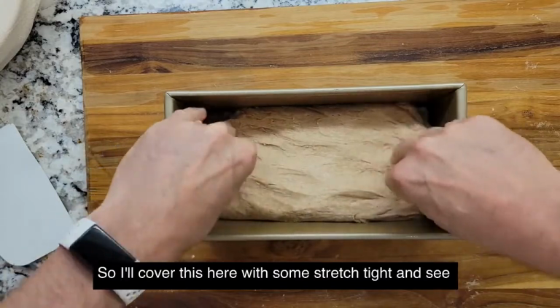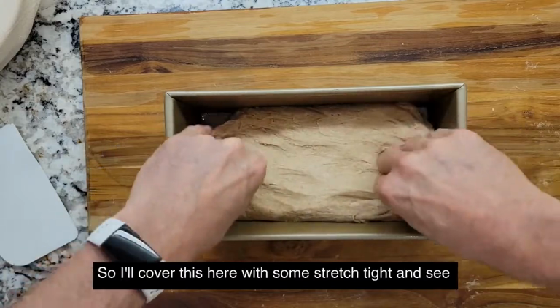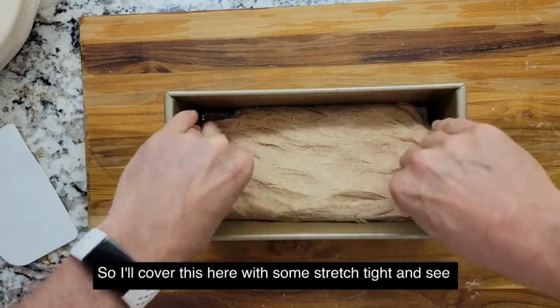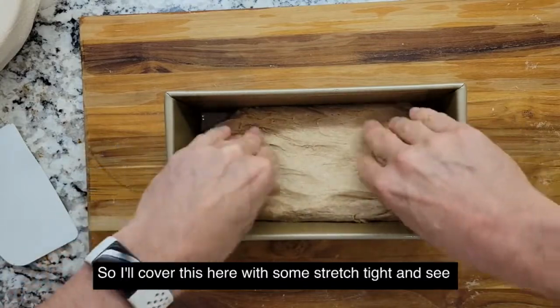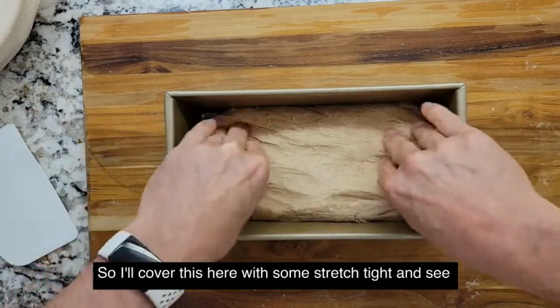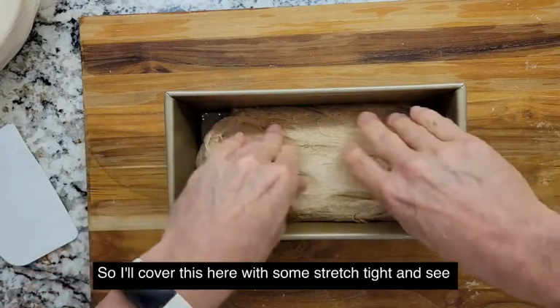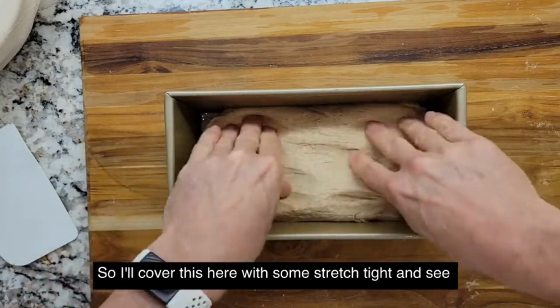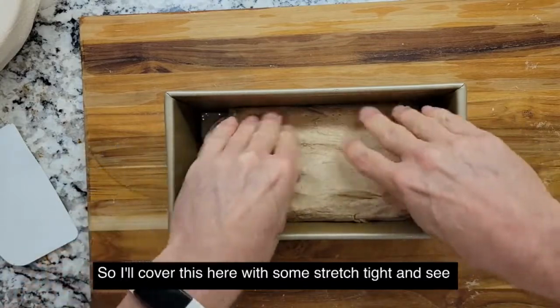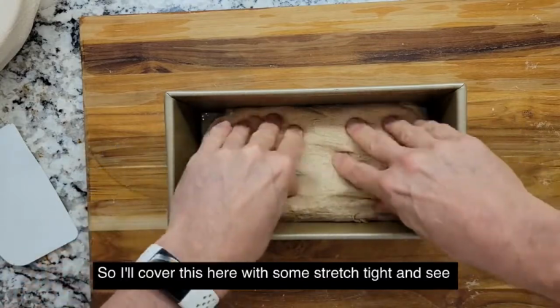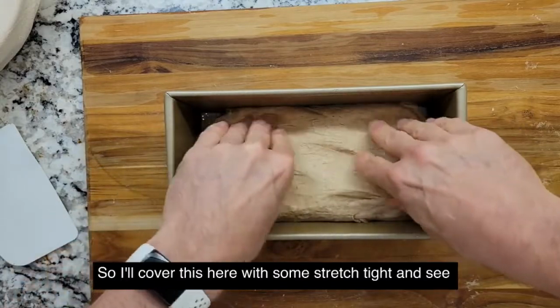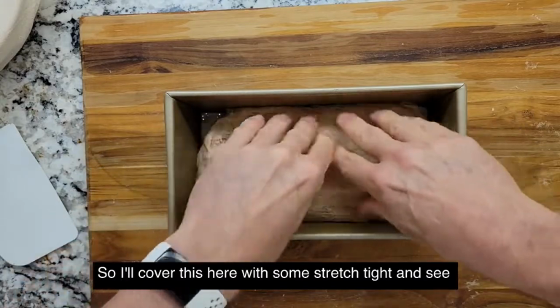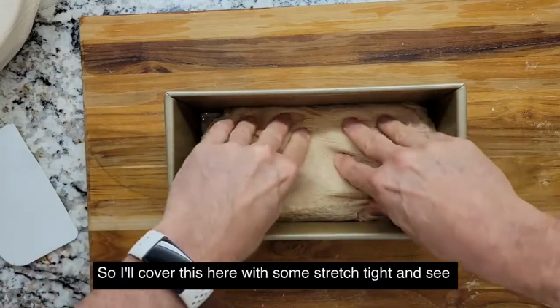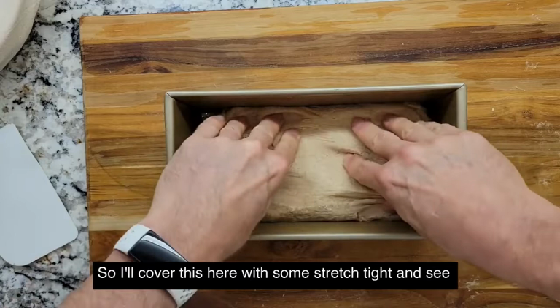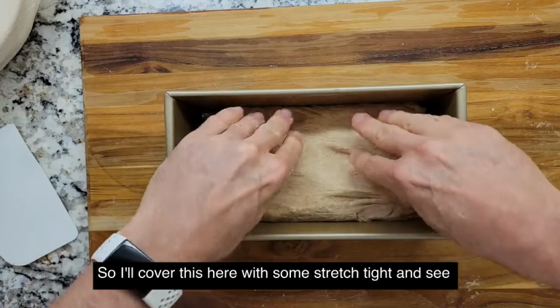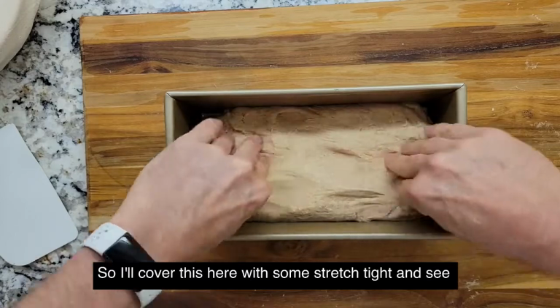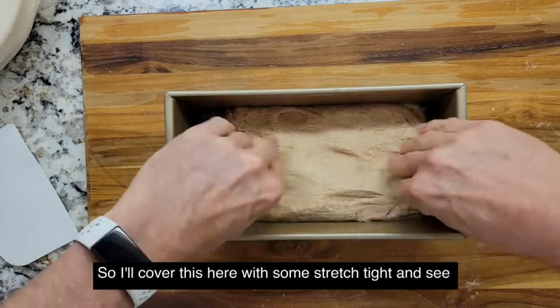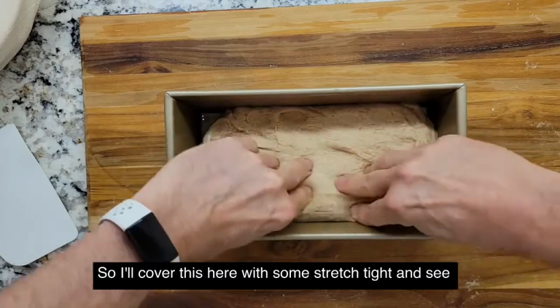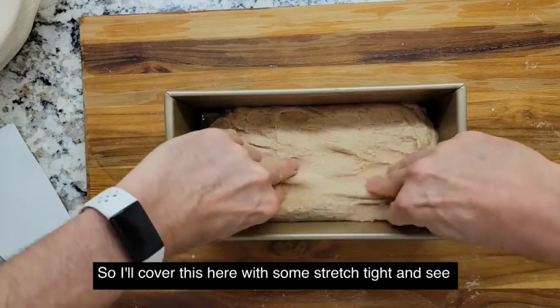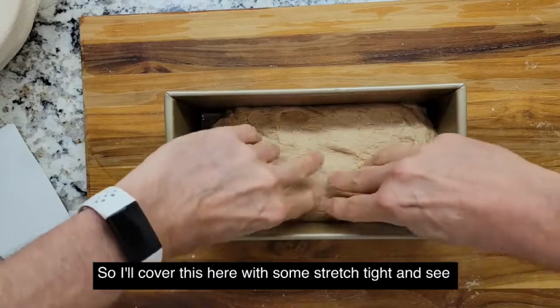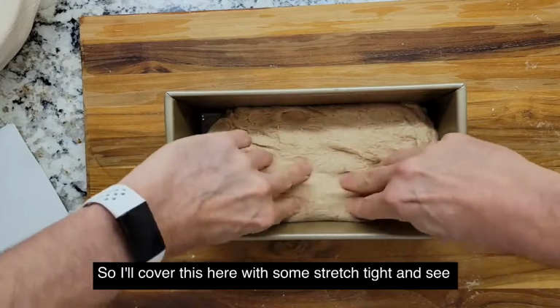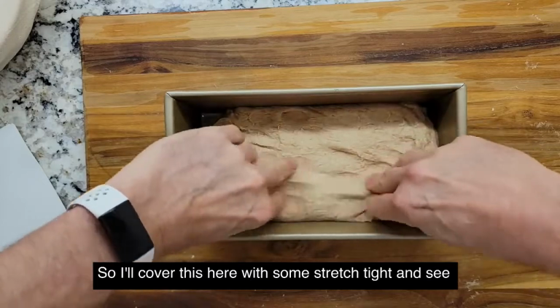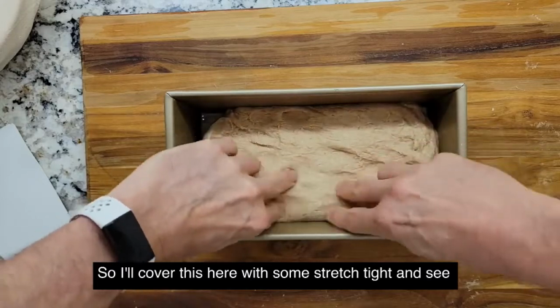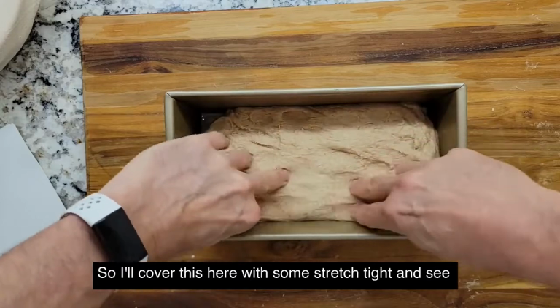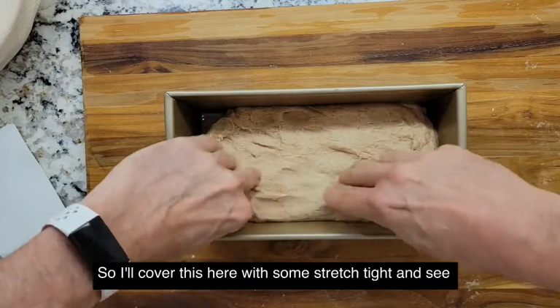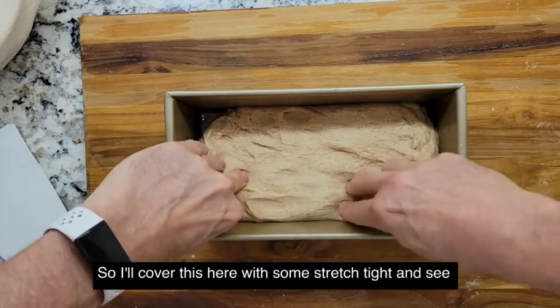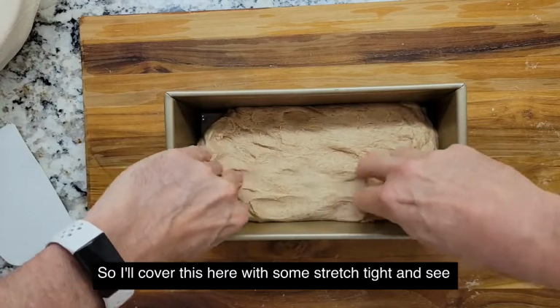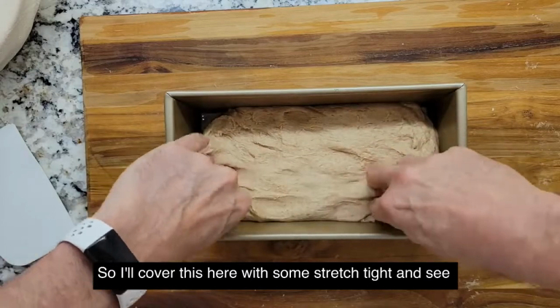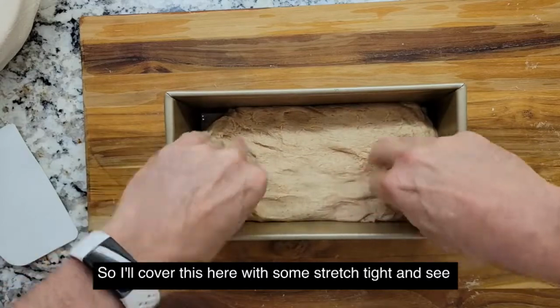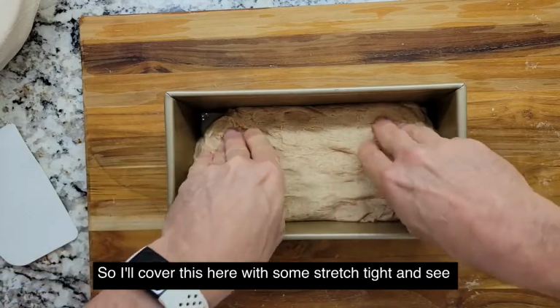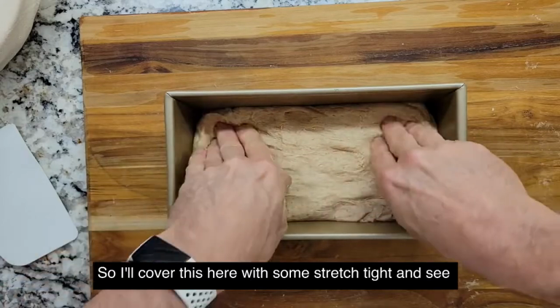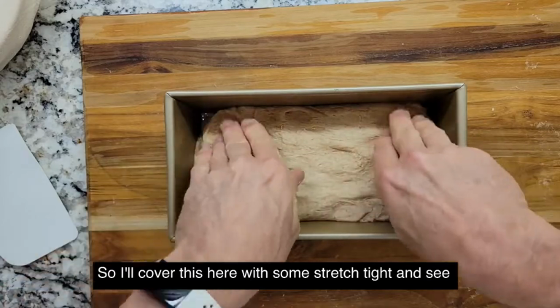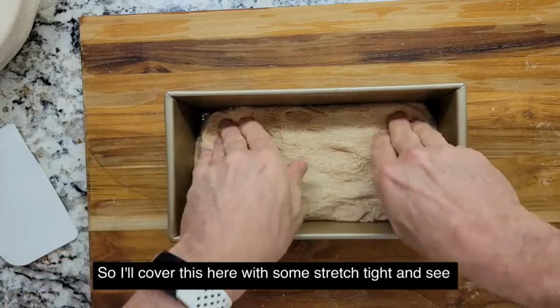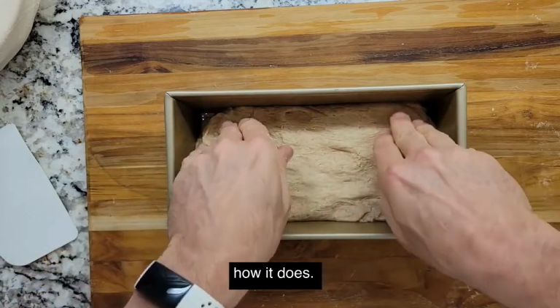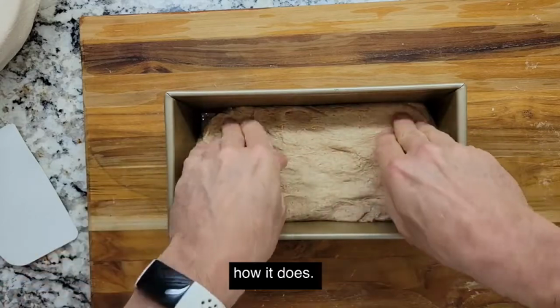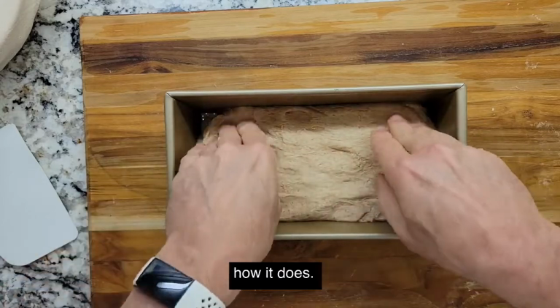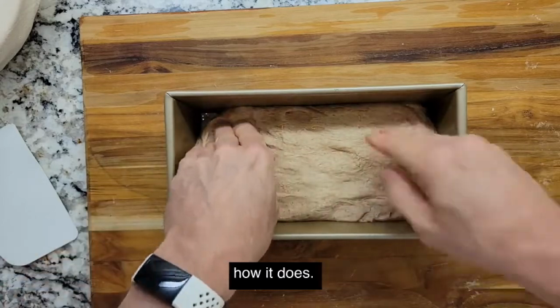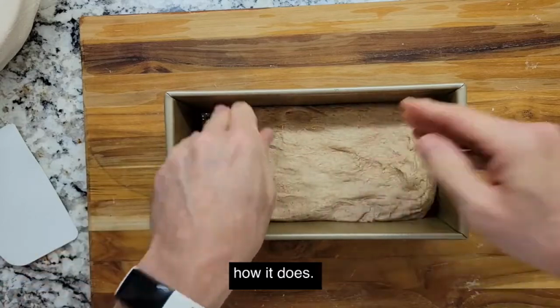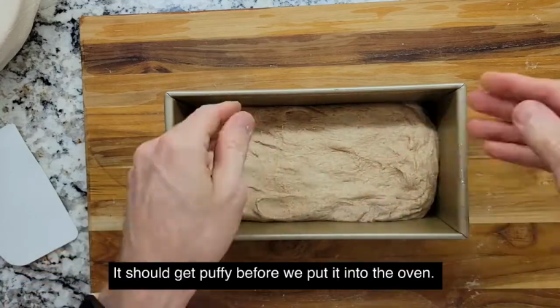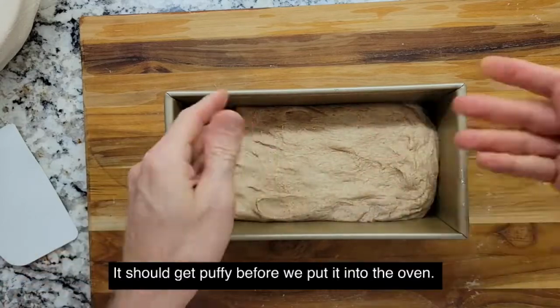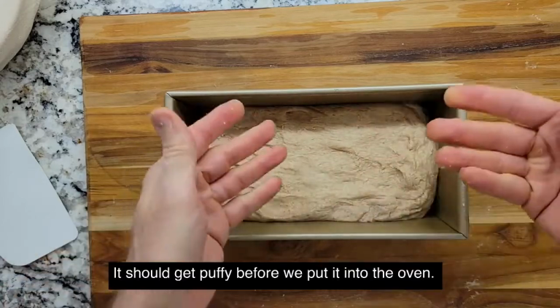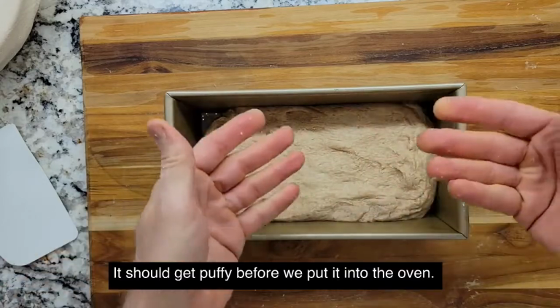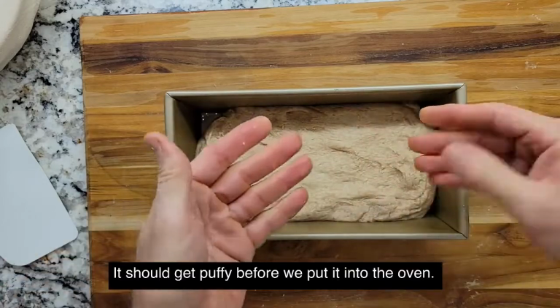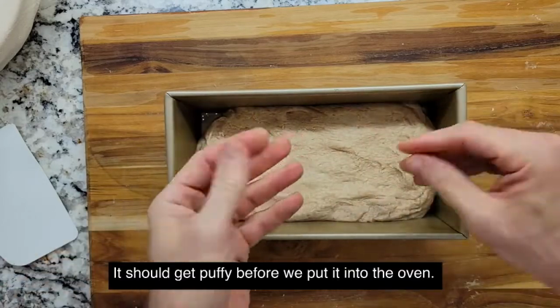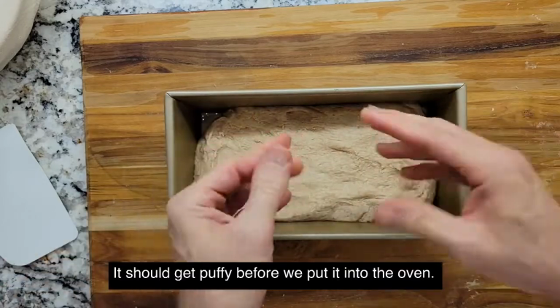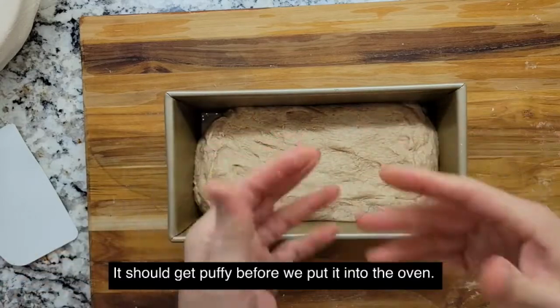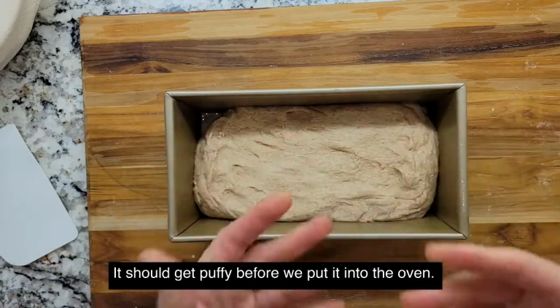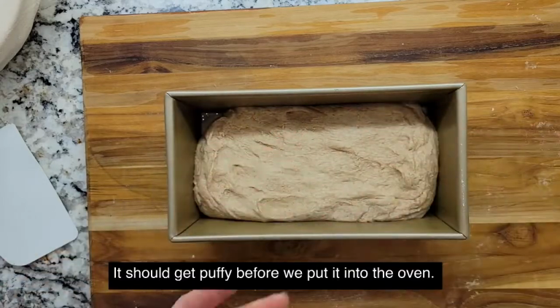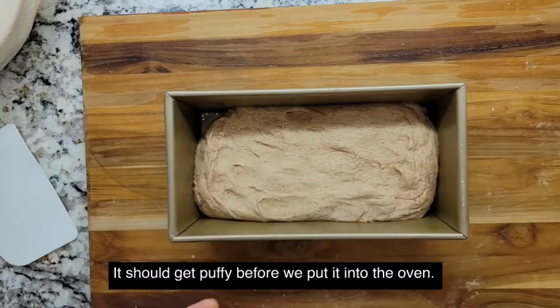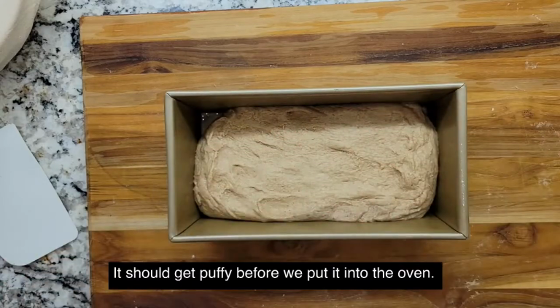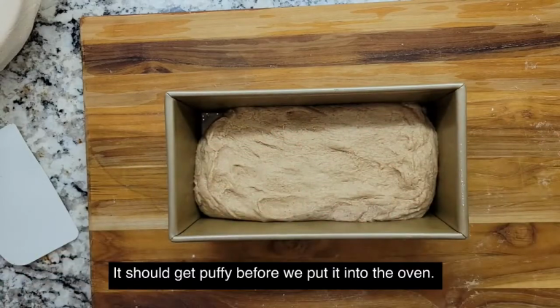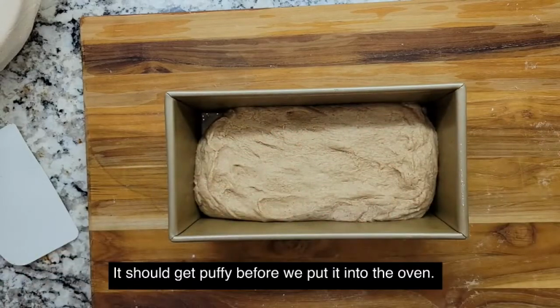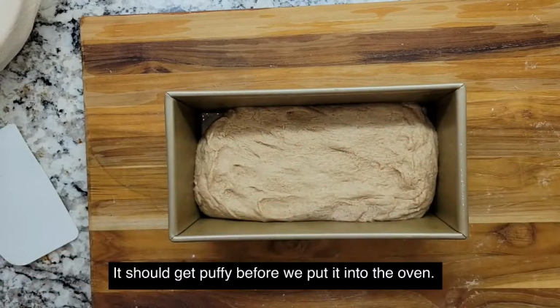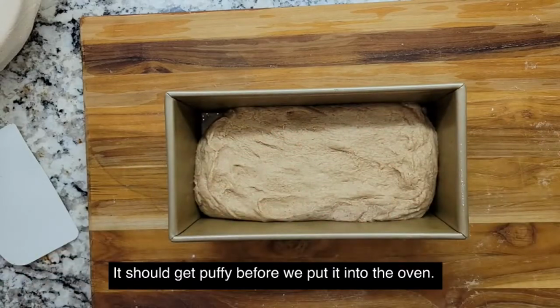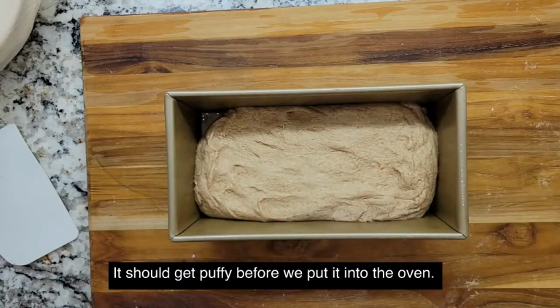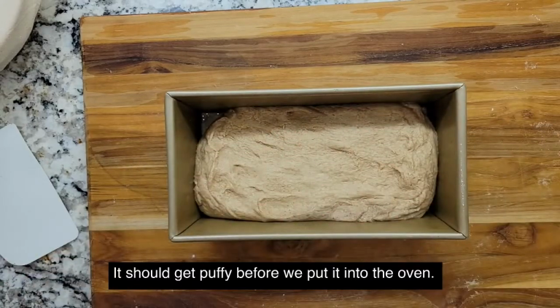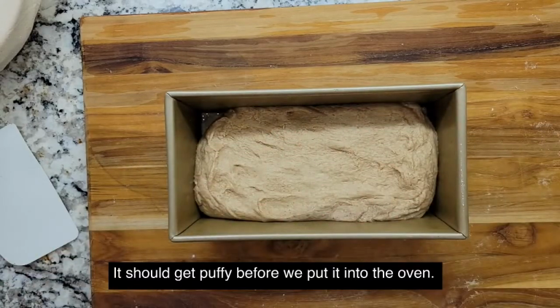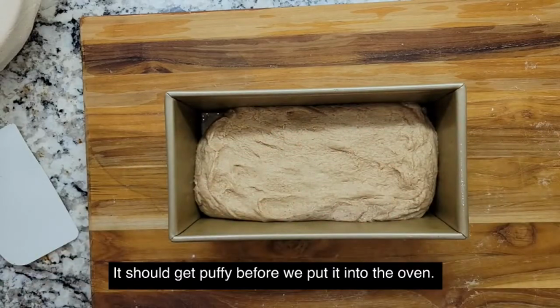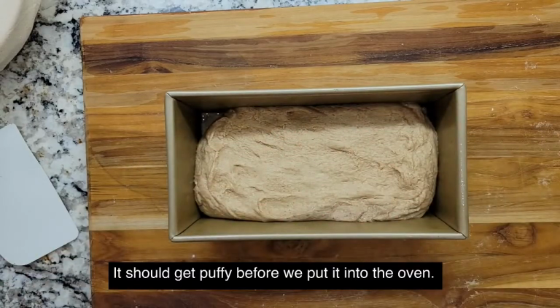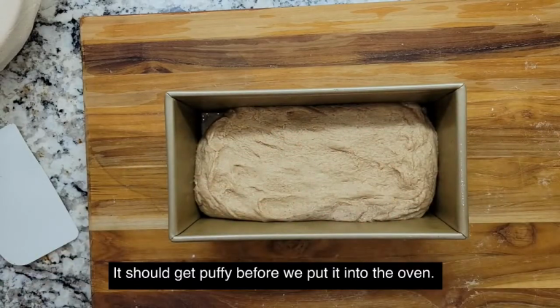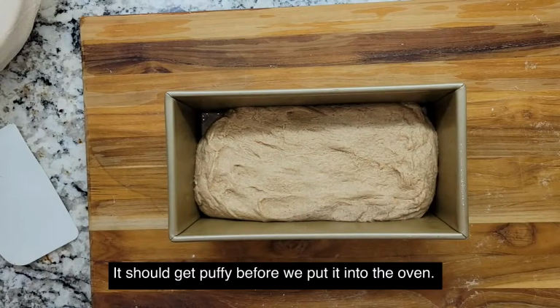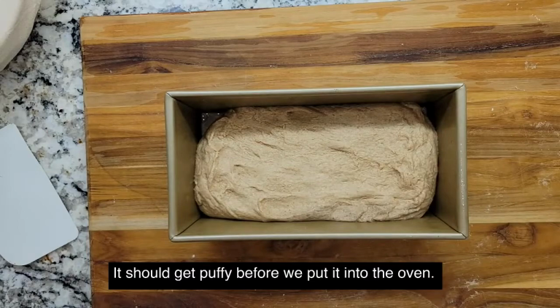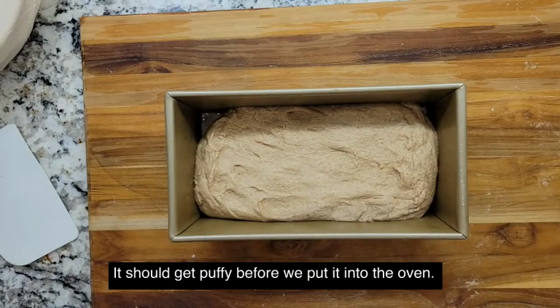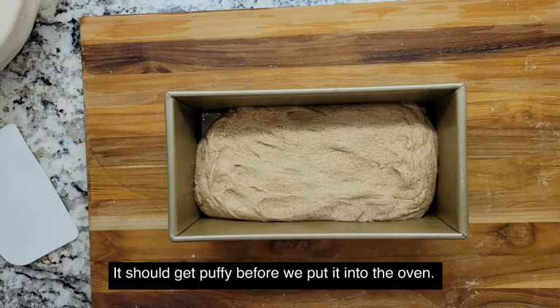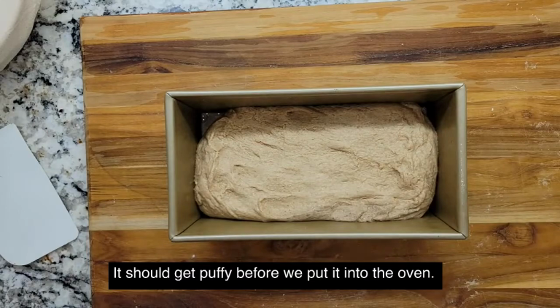I'll cover this with some stretch wrap and see how it does. It should get puffy before we put it into the oven.